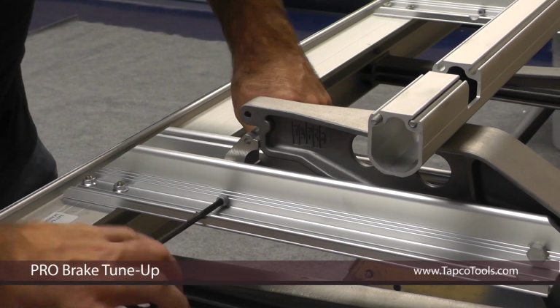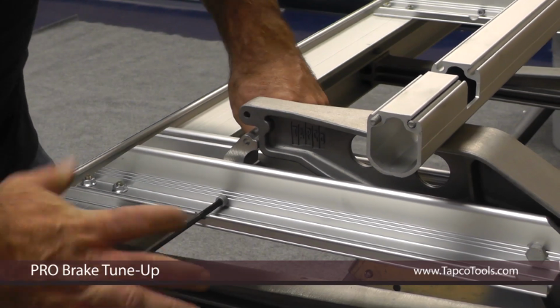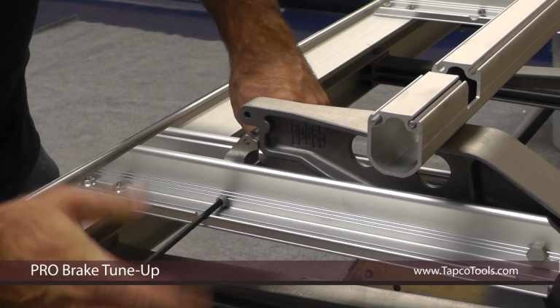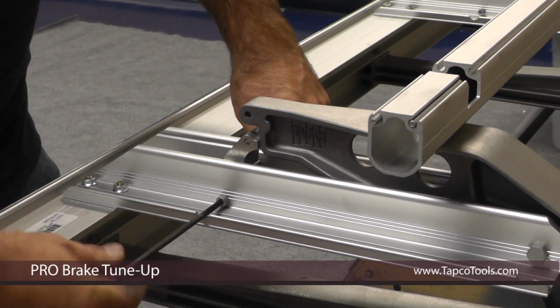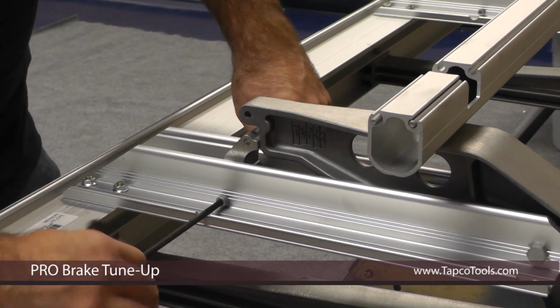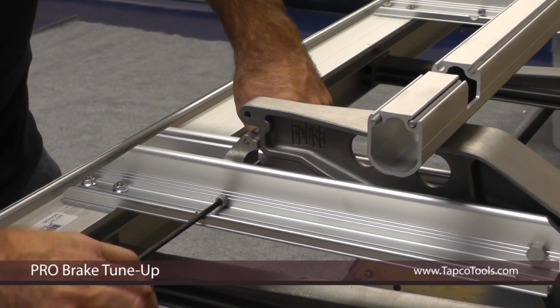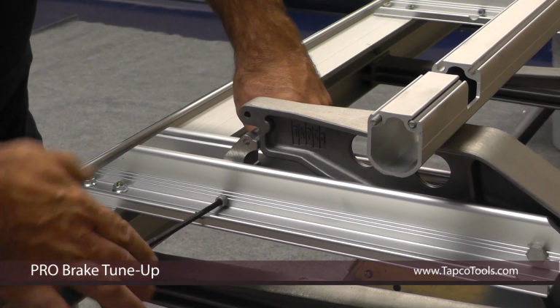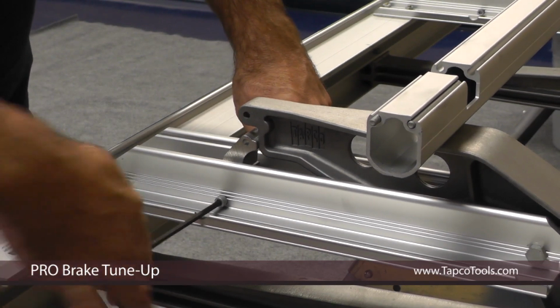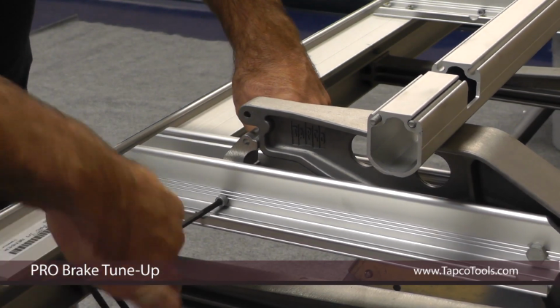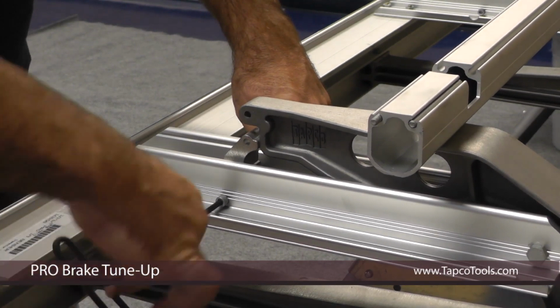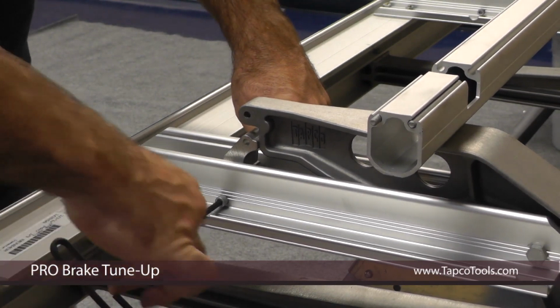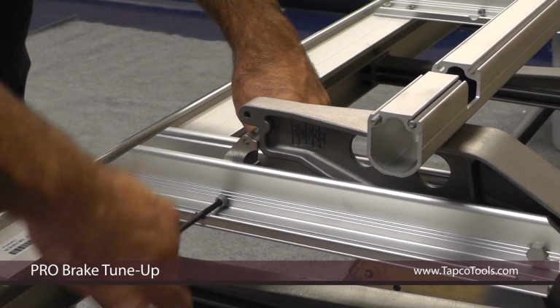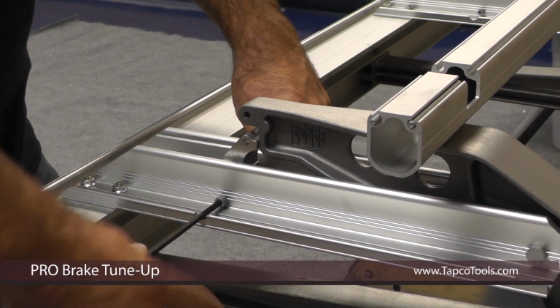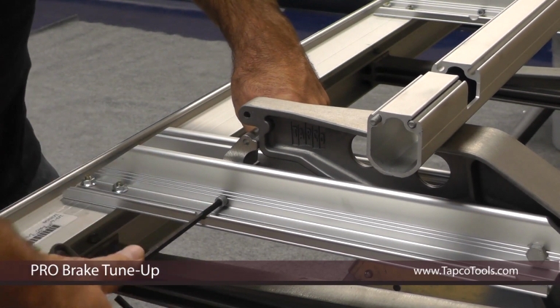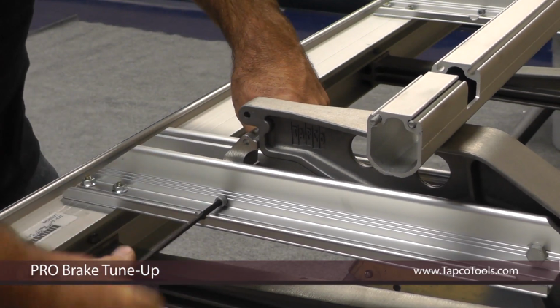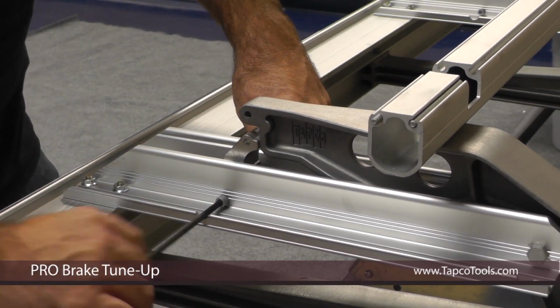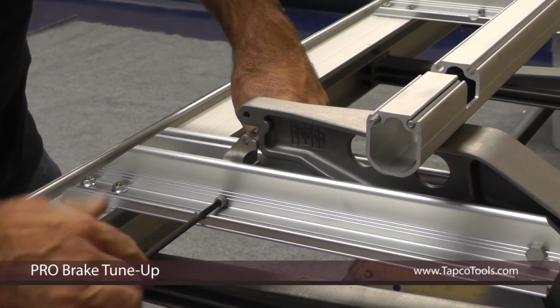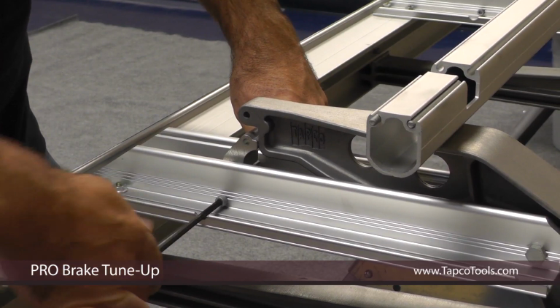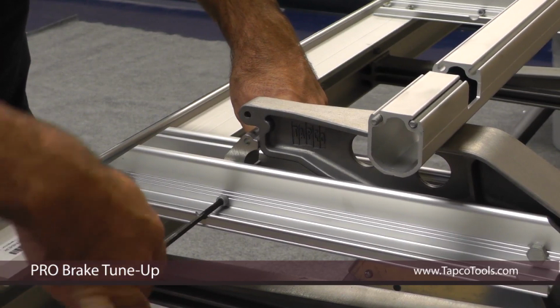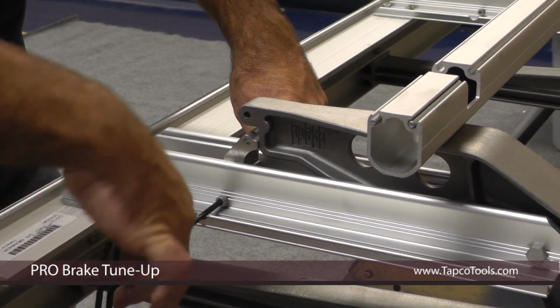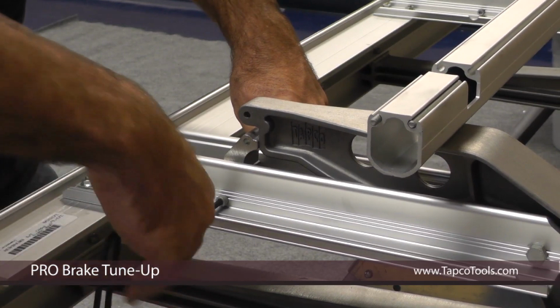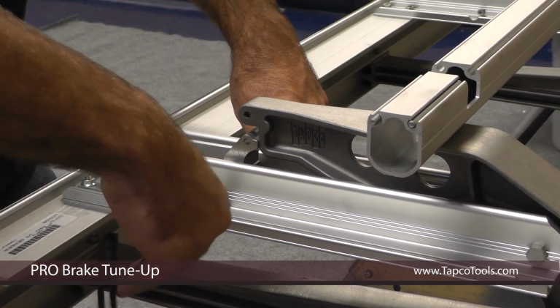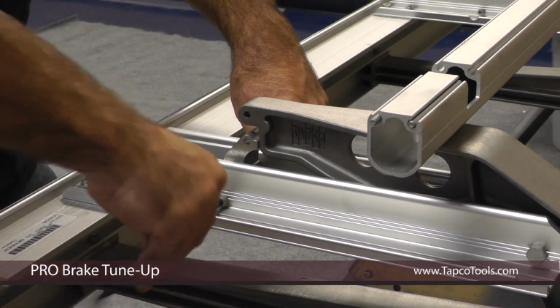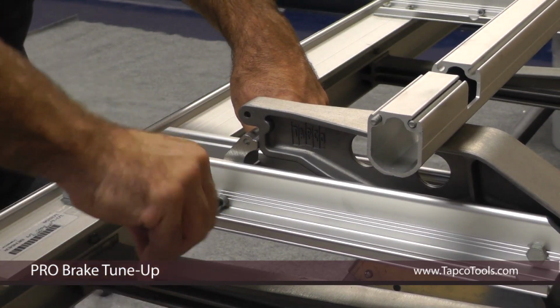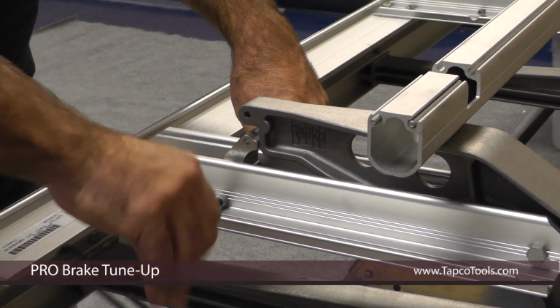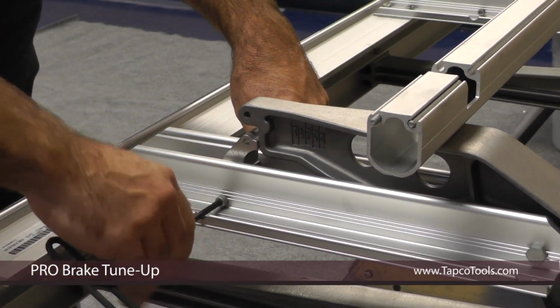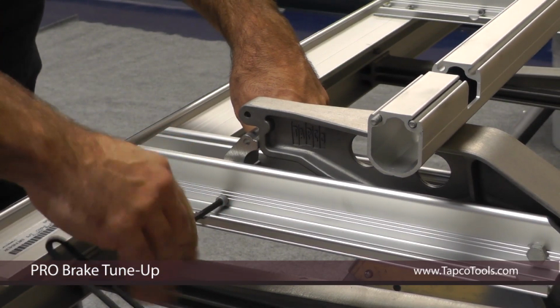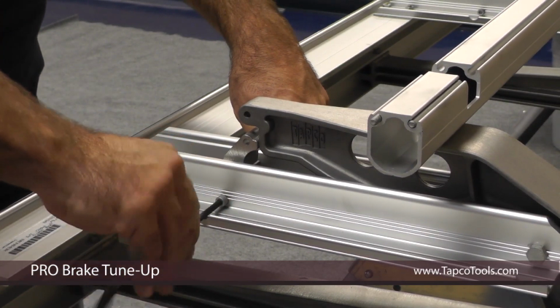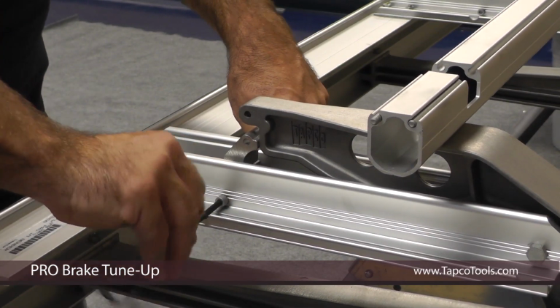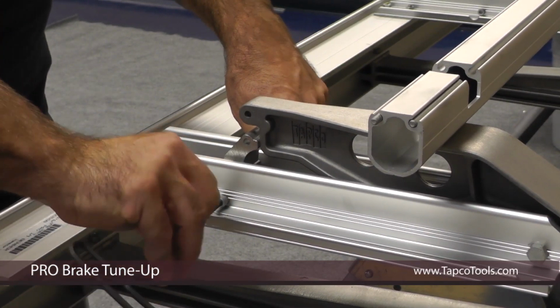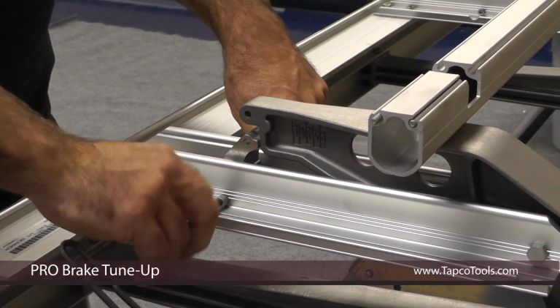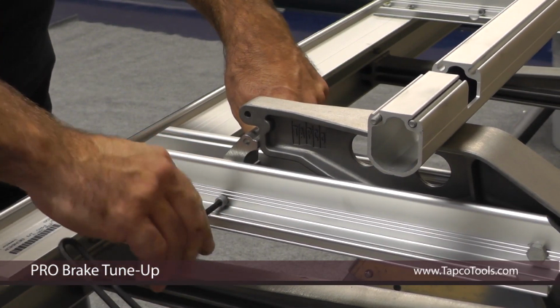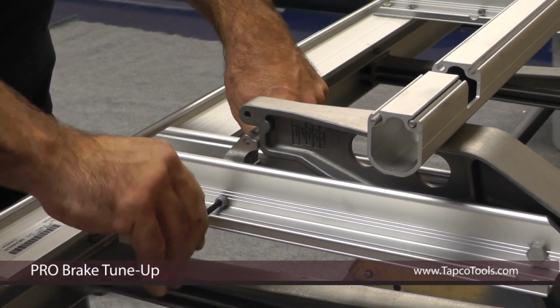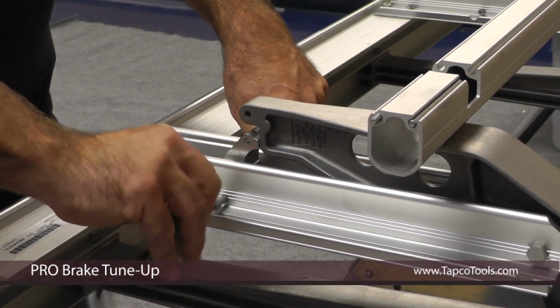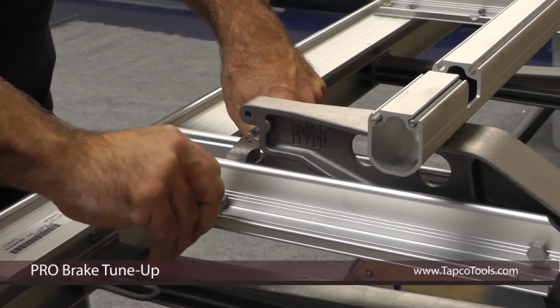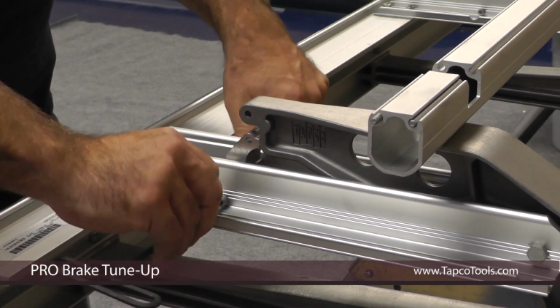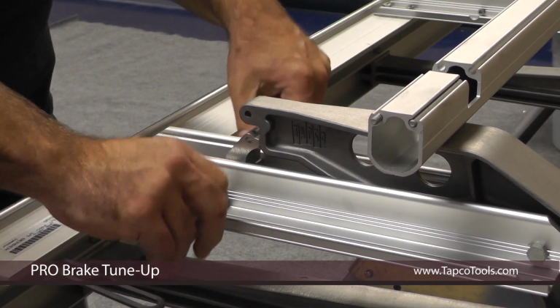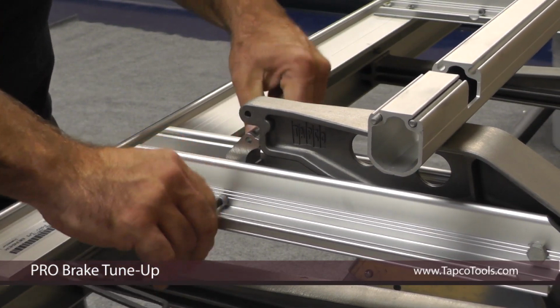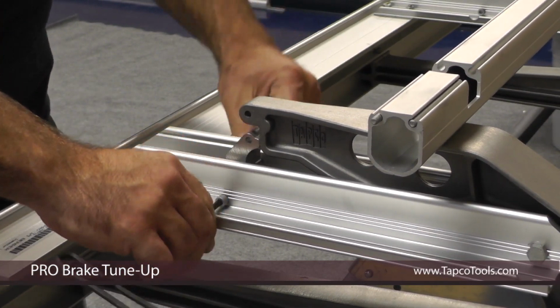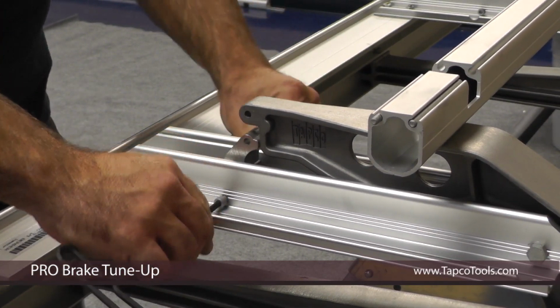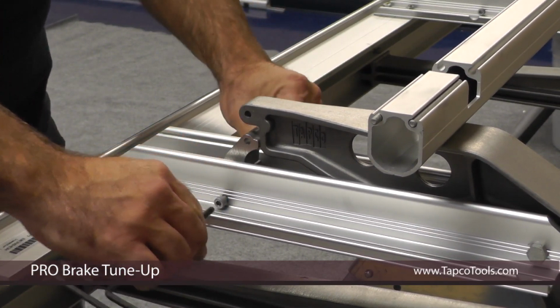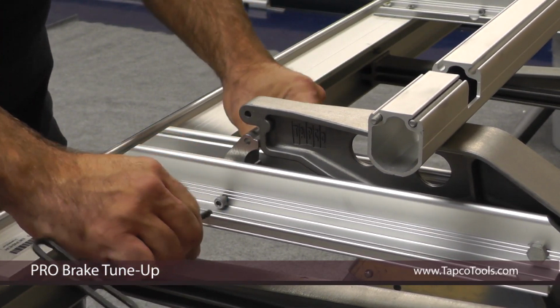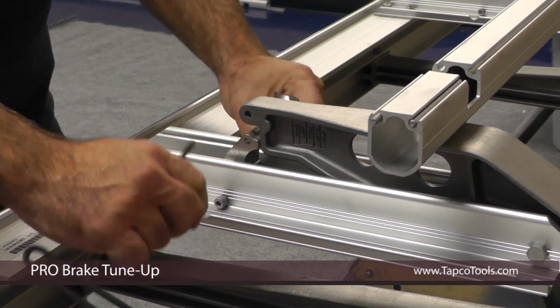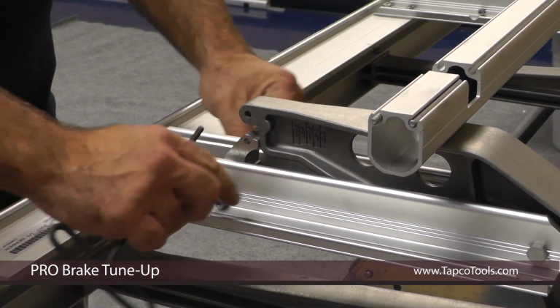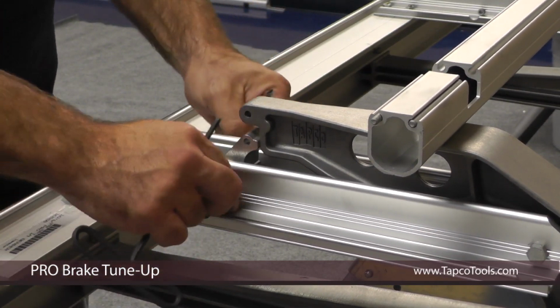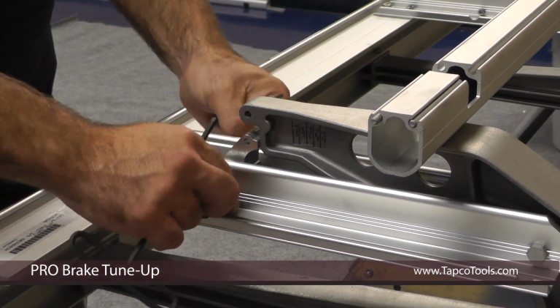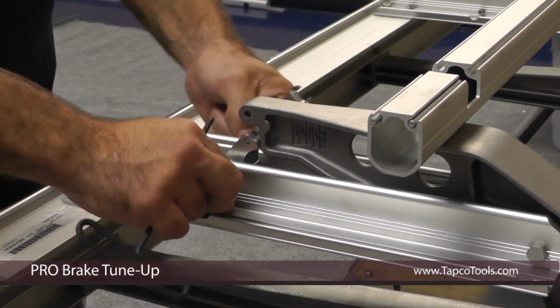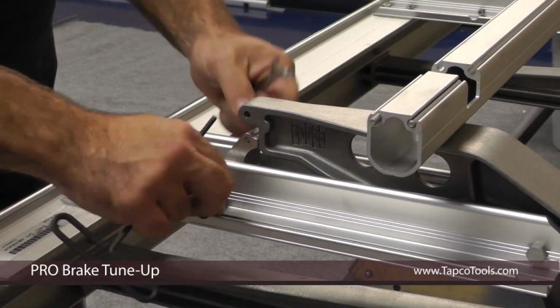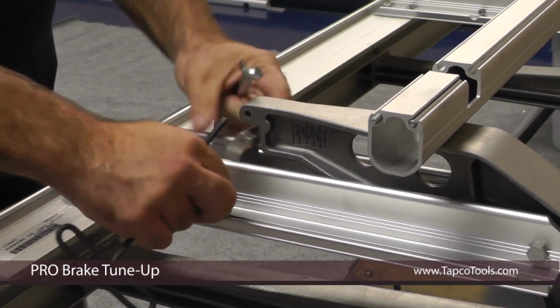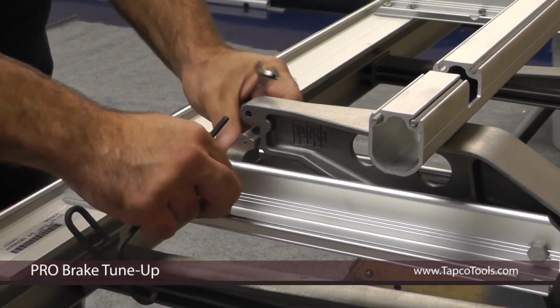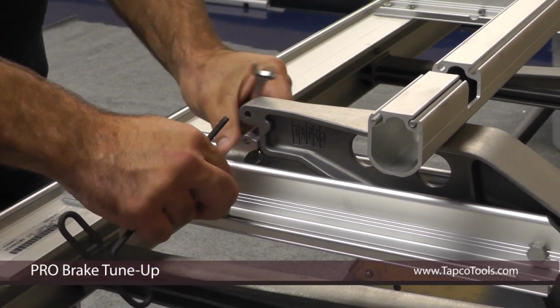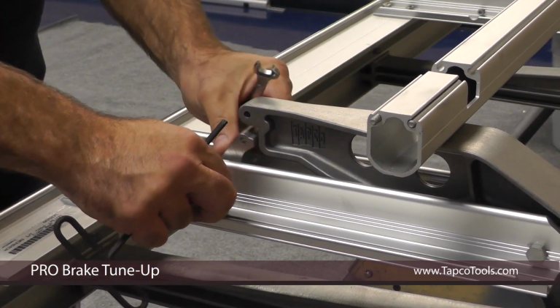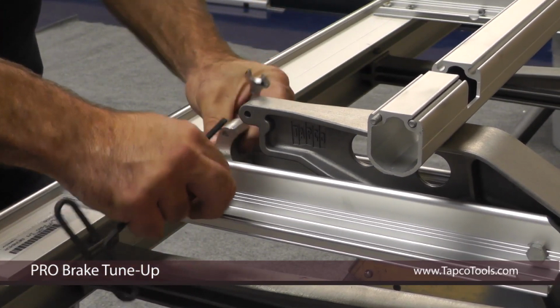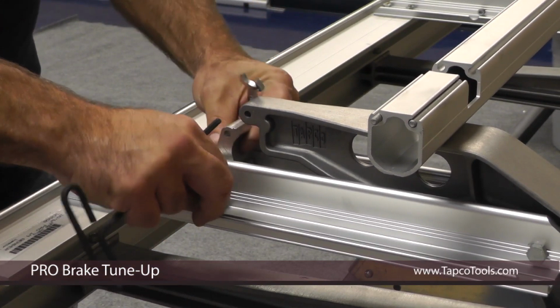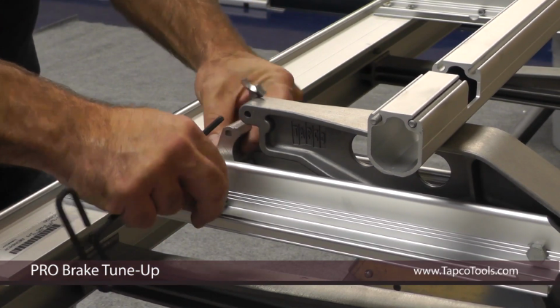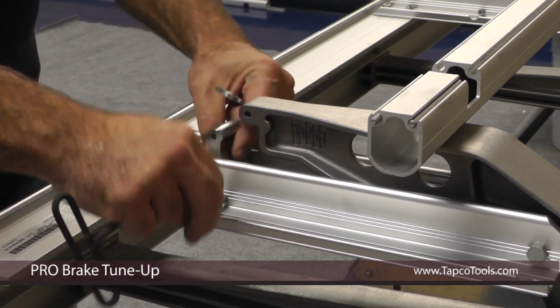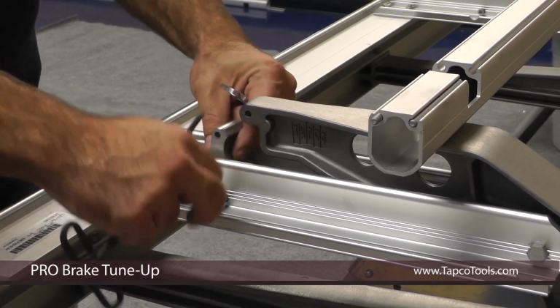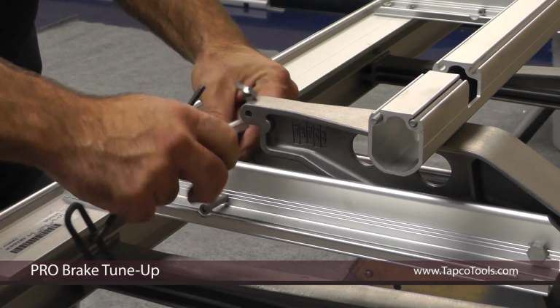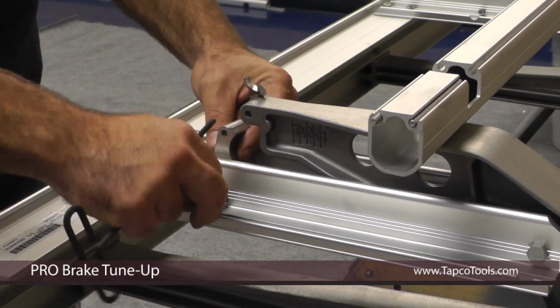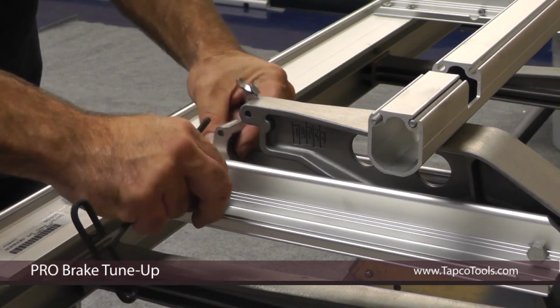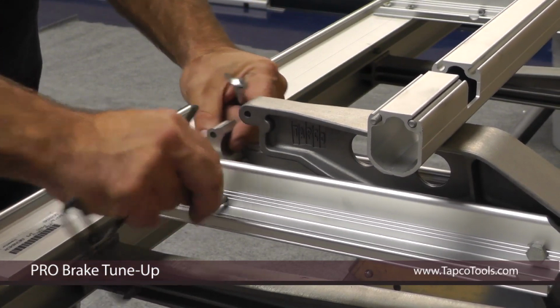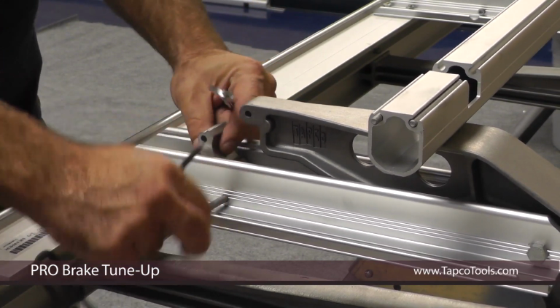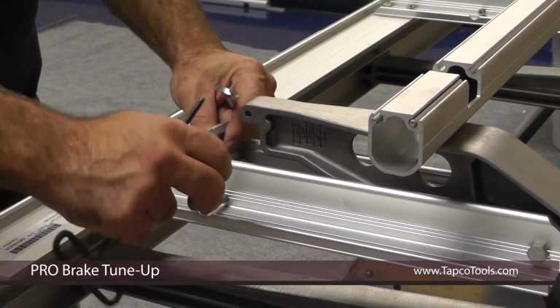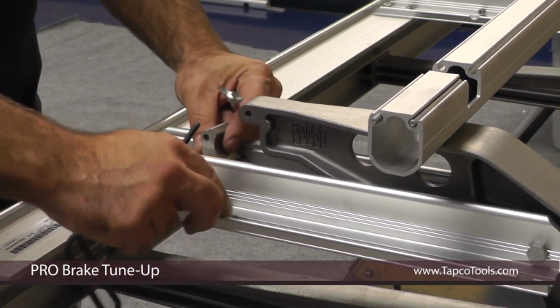Loosen this. Slide the bolt out and grab the knuckle.